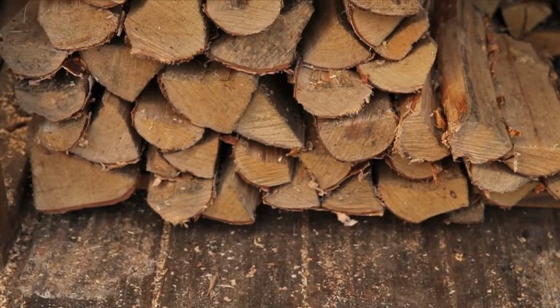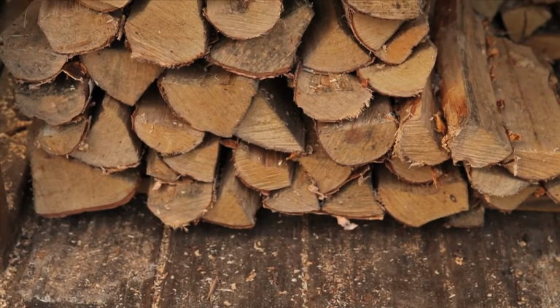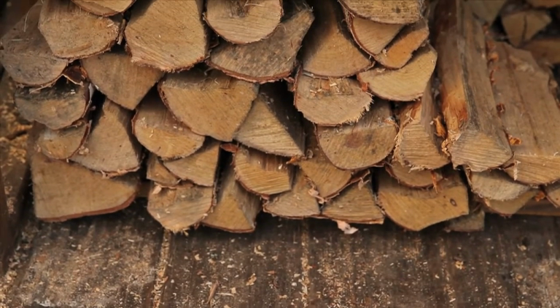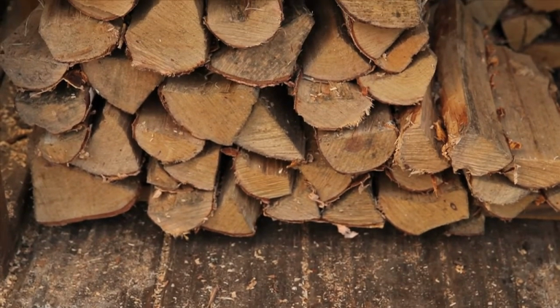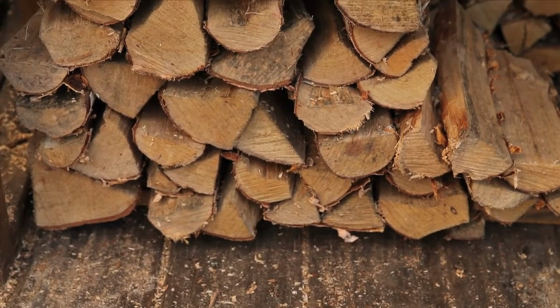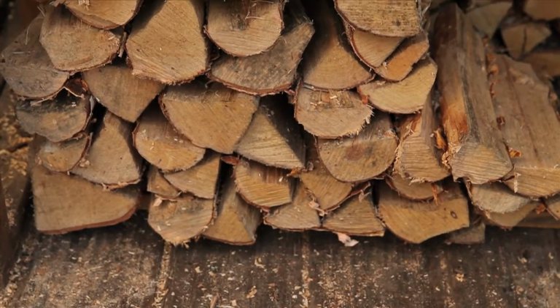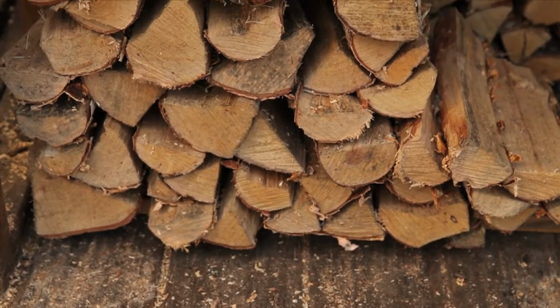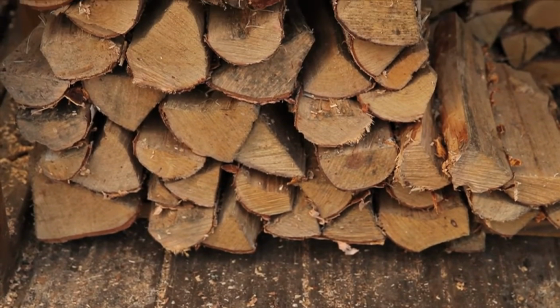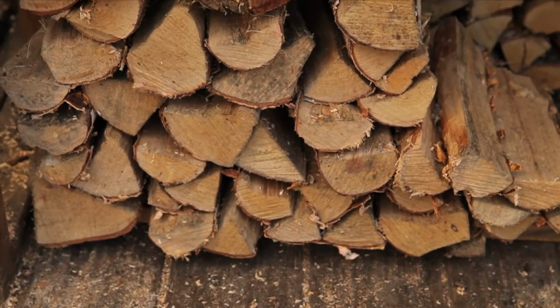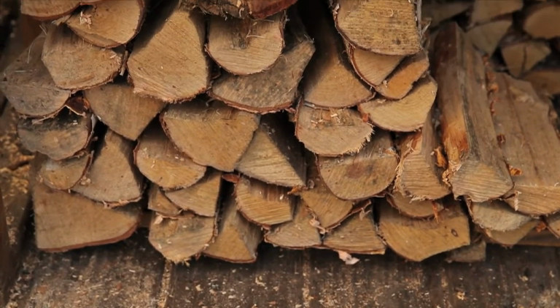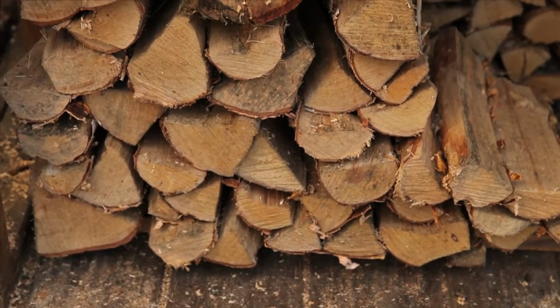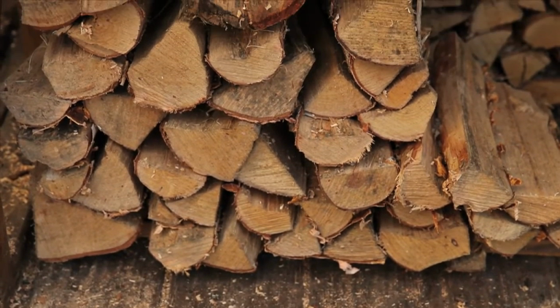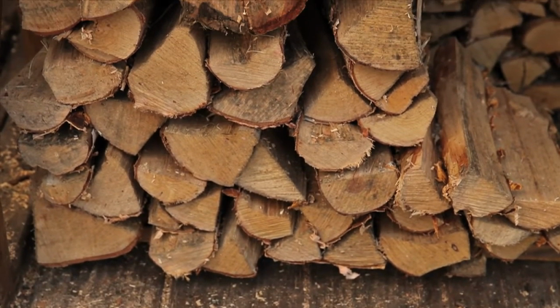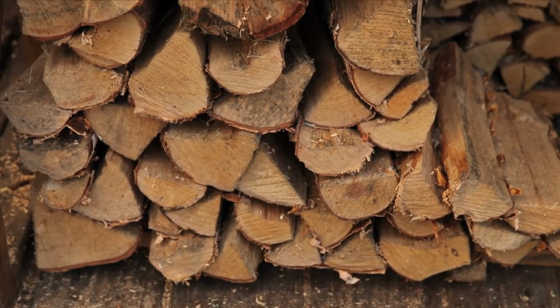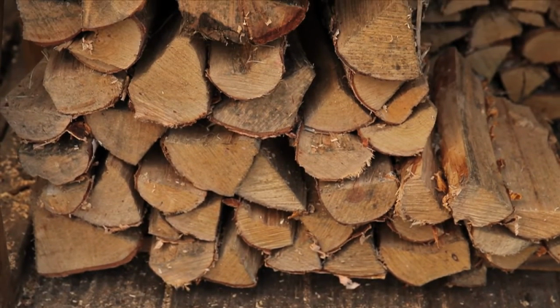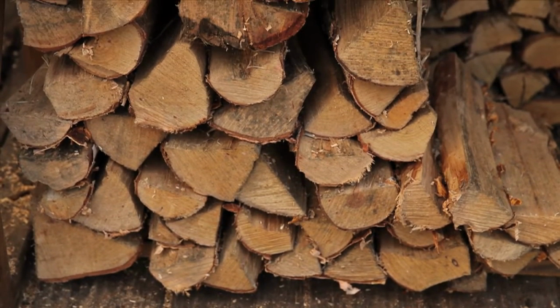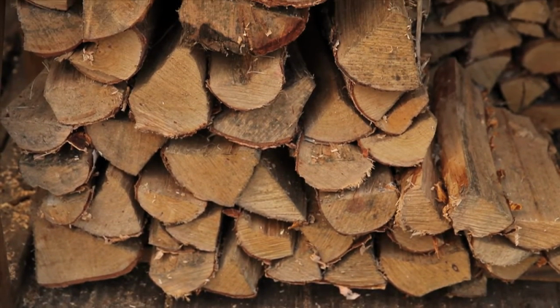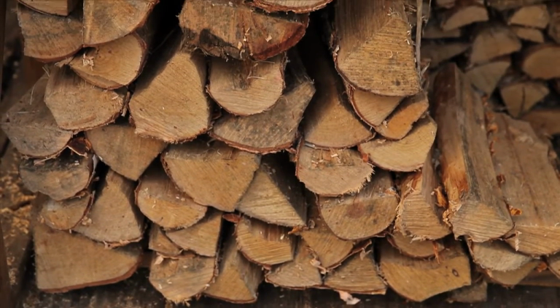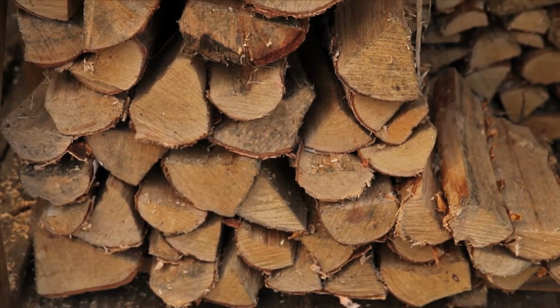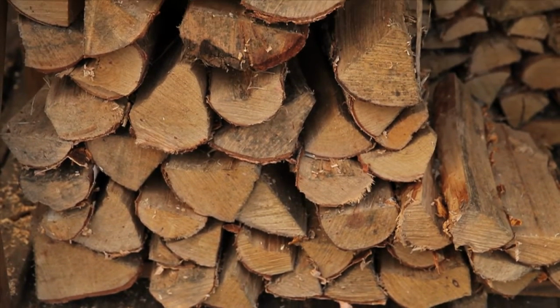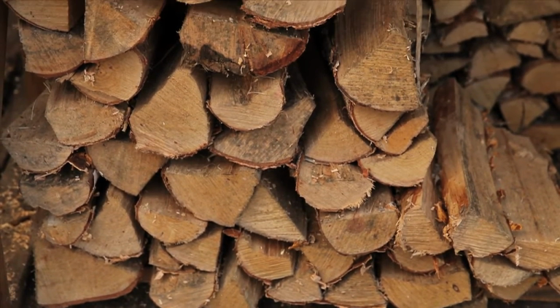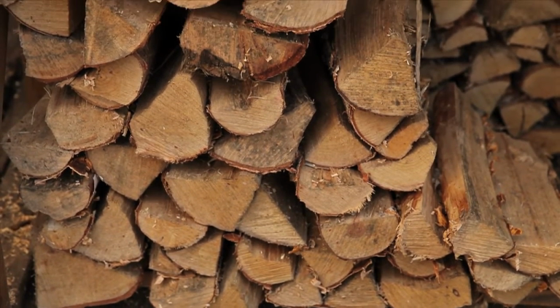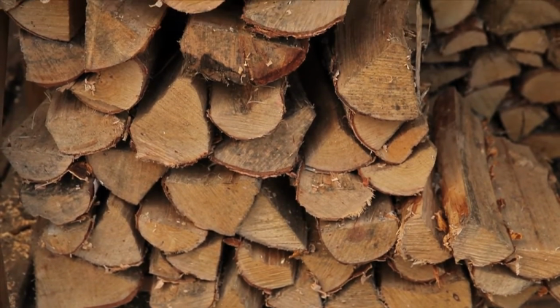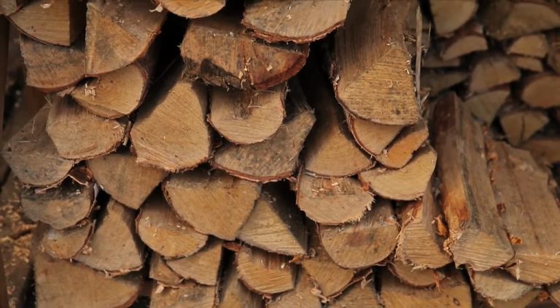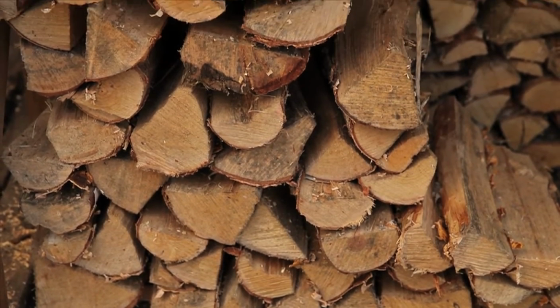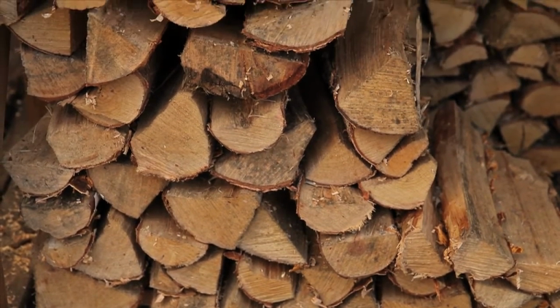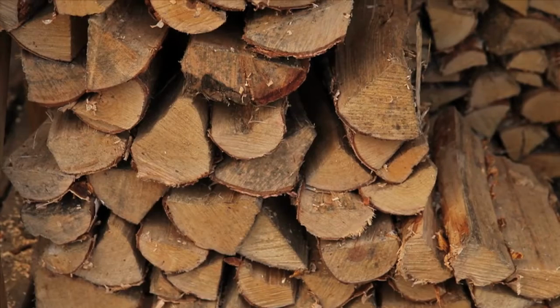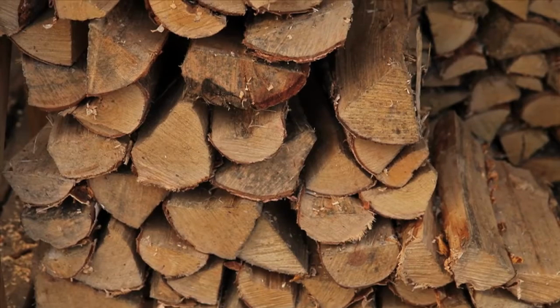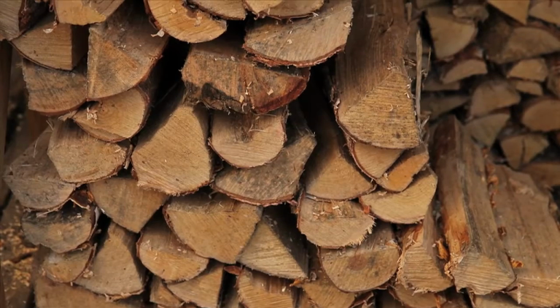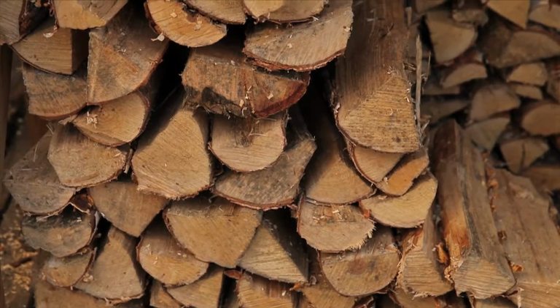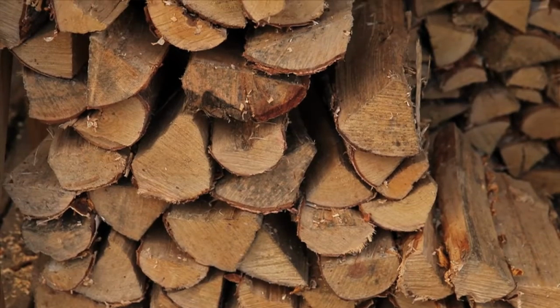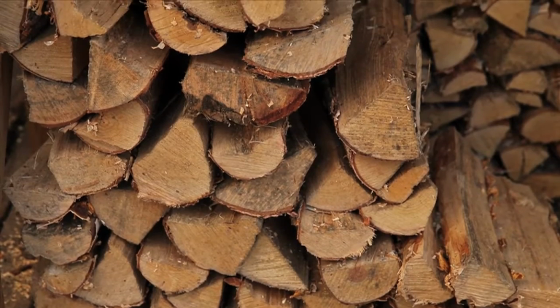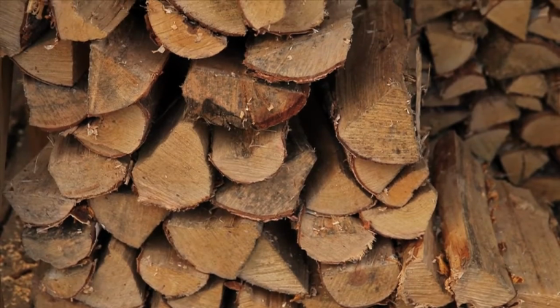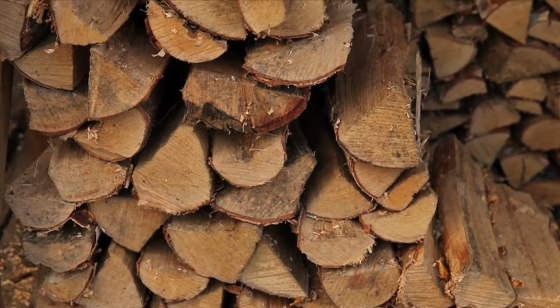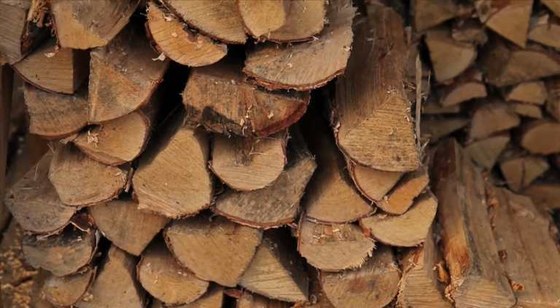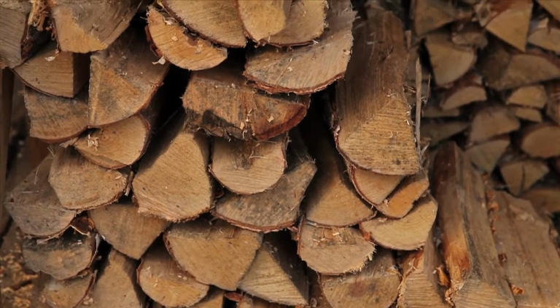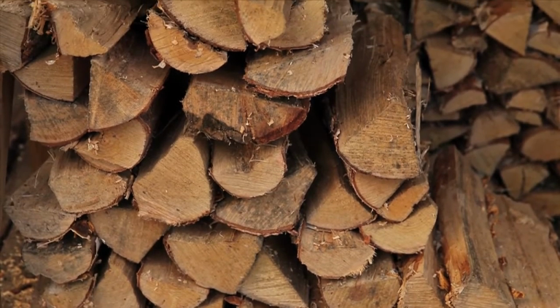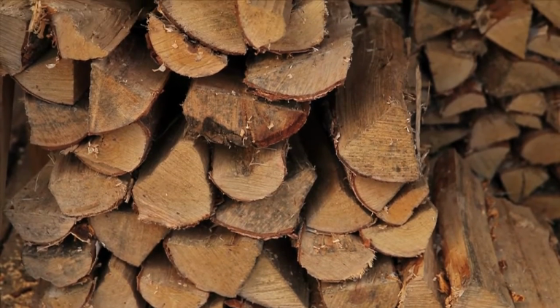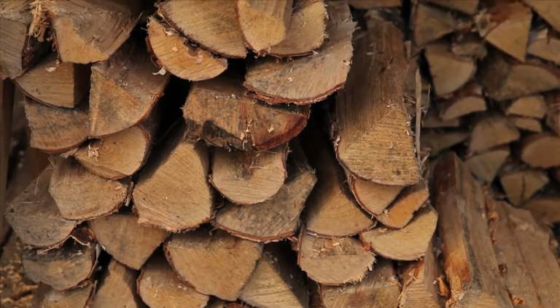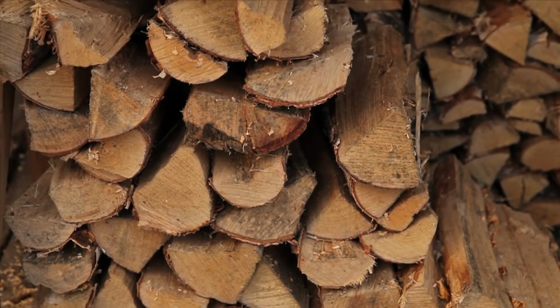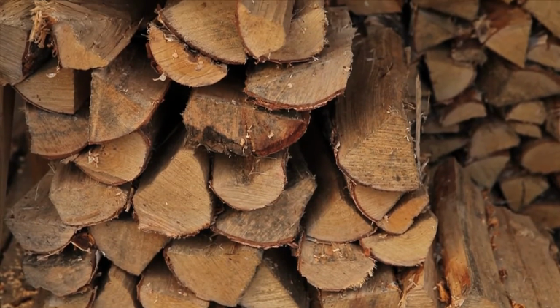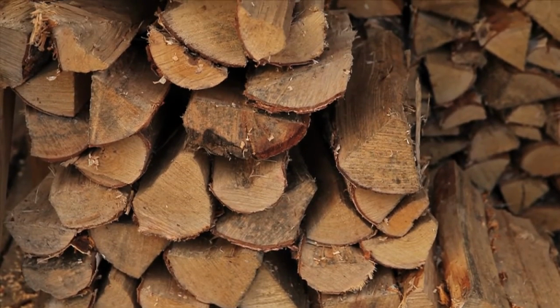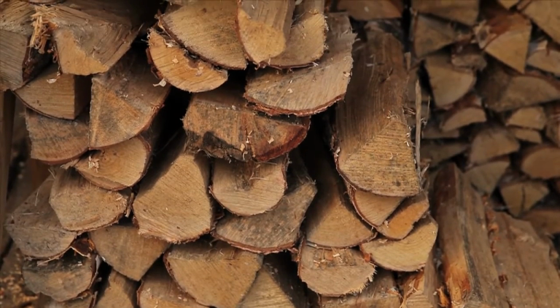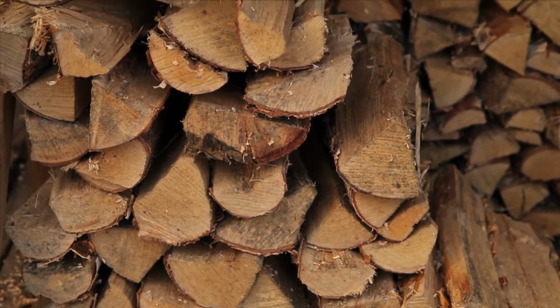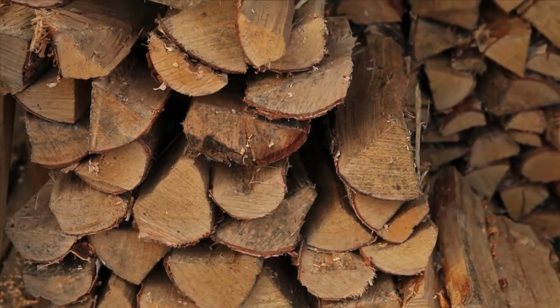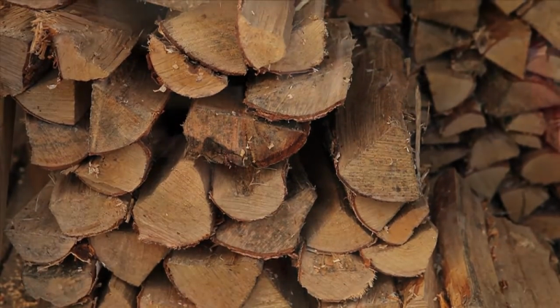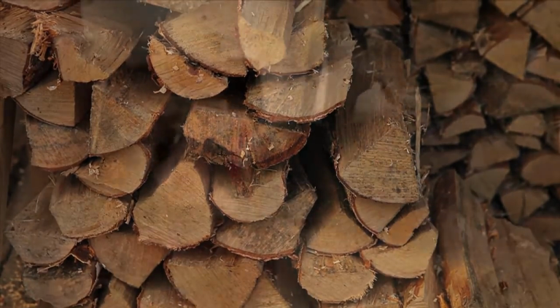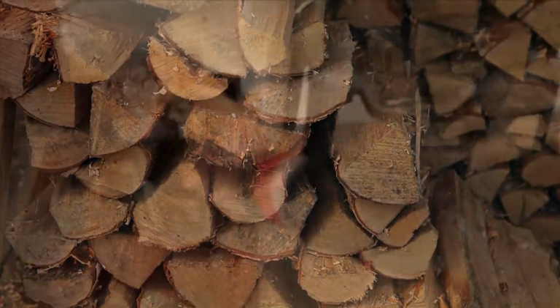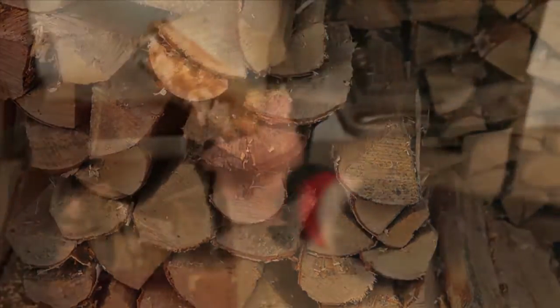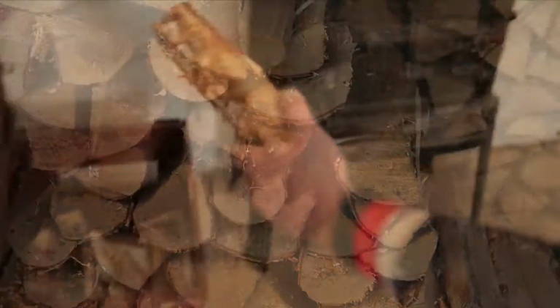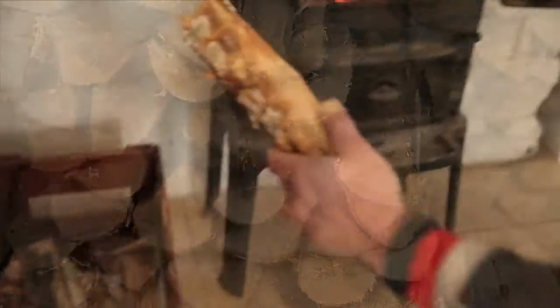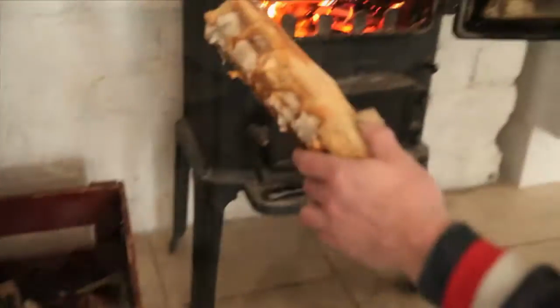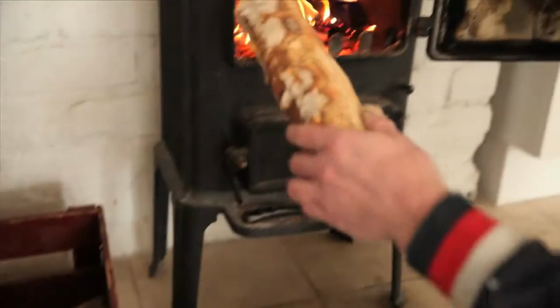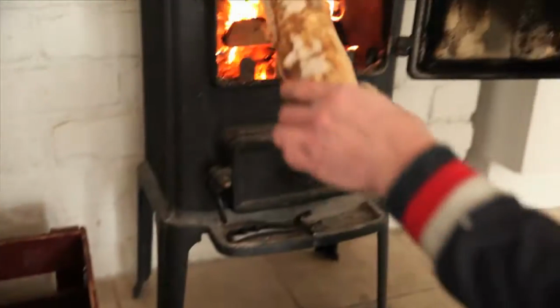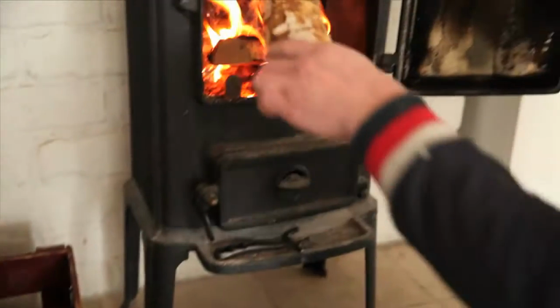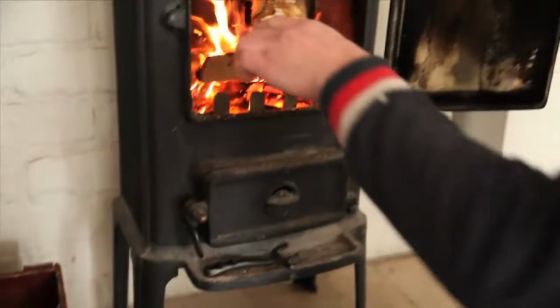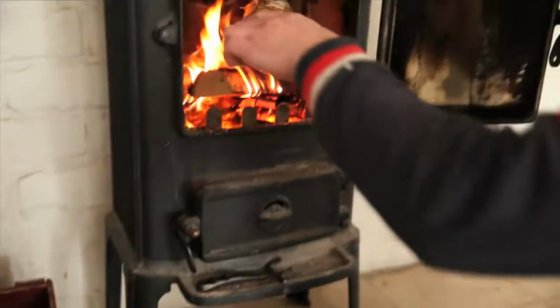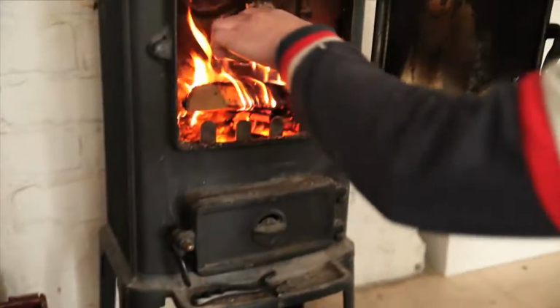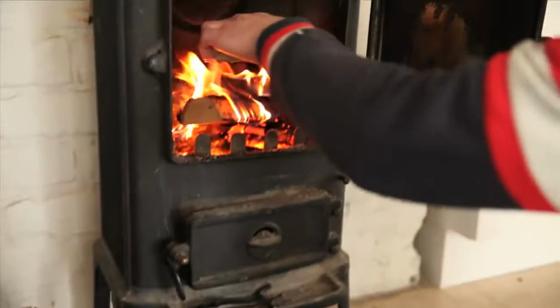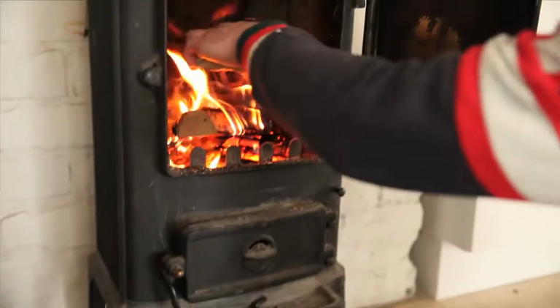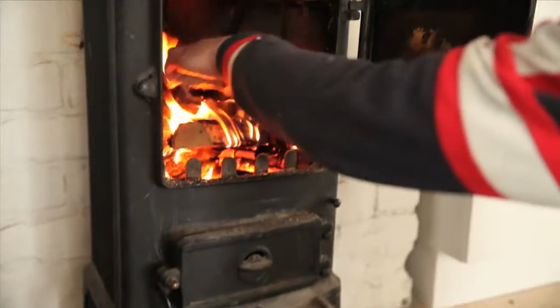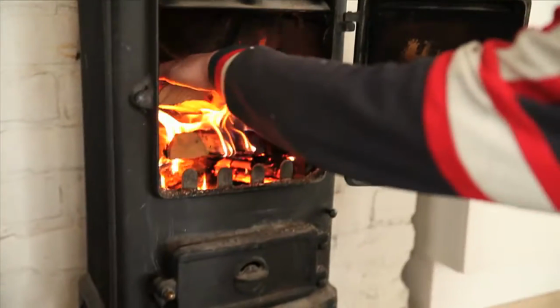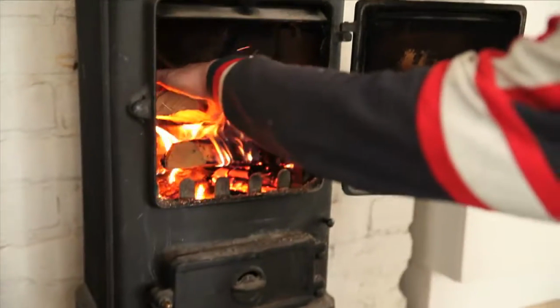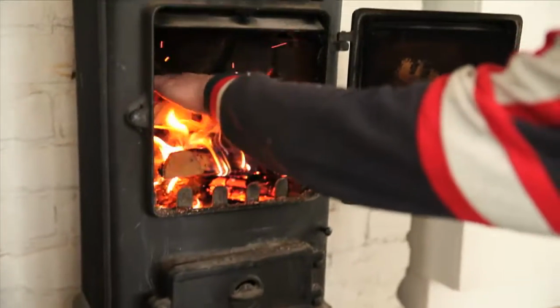It's important to cover the wood or make sure it's under a roof before autumn and winter. Now you can enjoy lovely fires this winter.